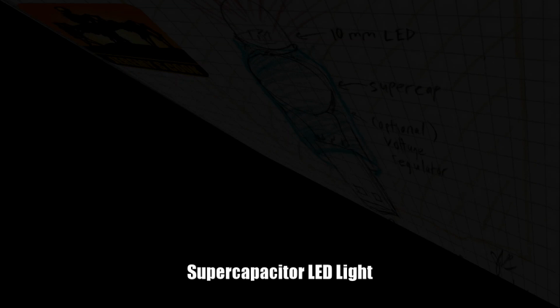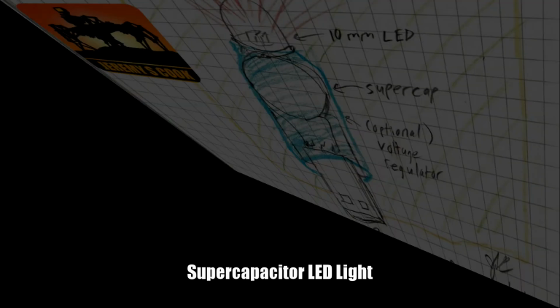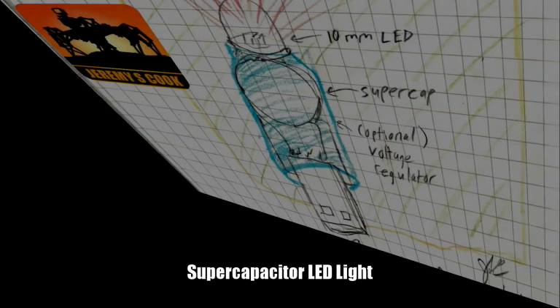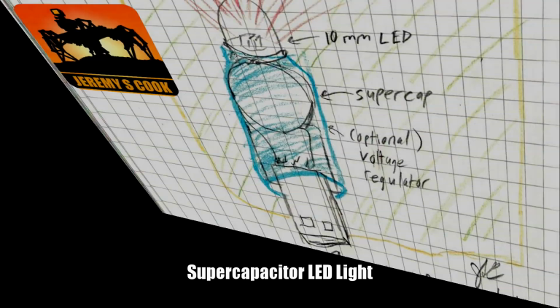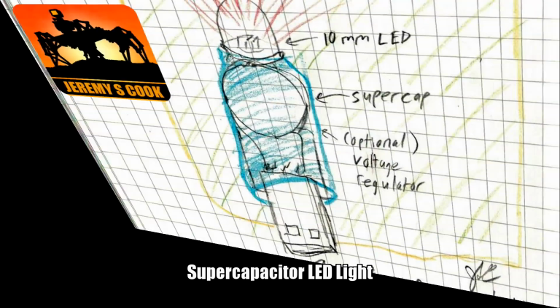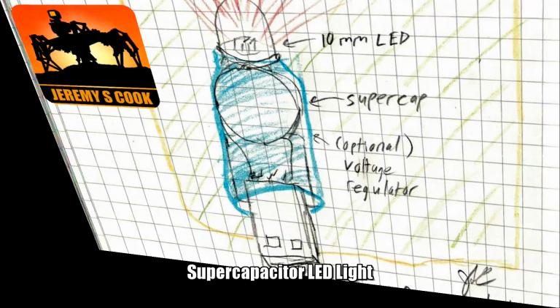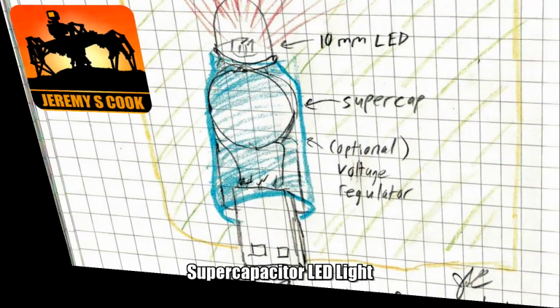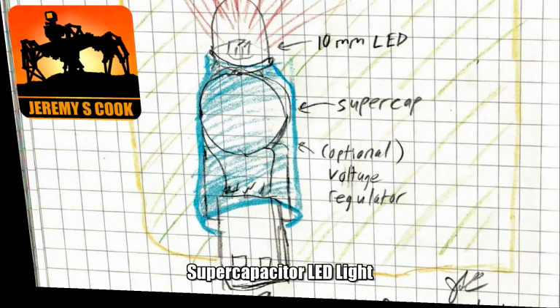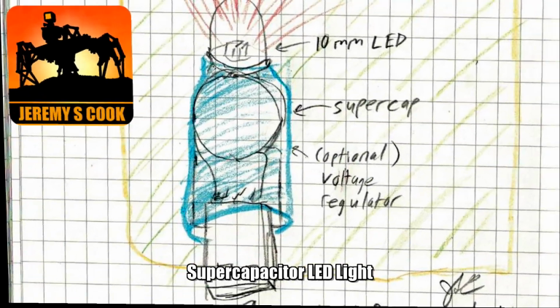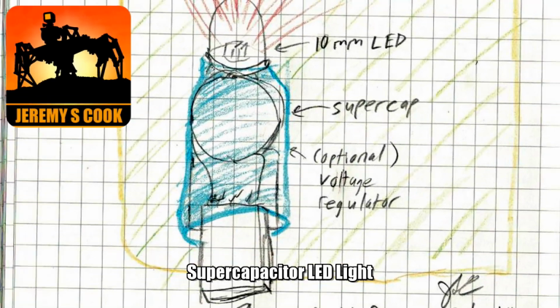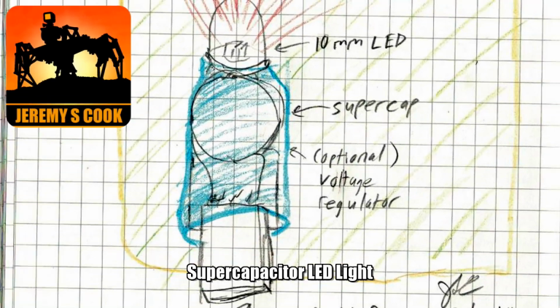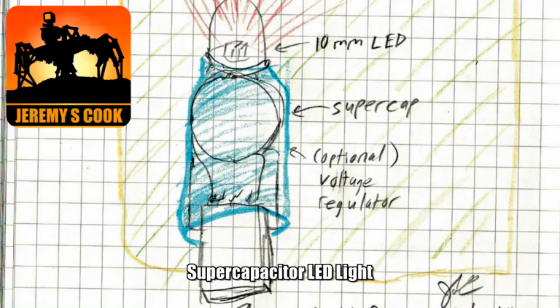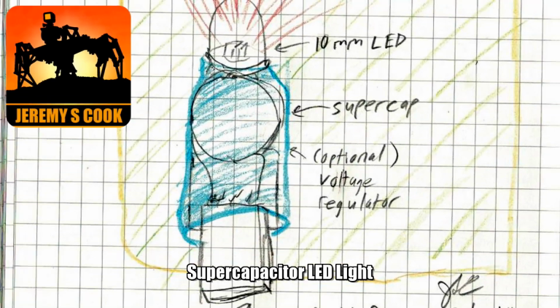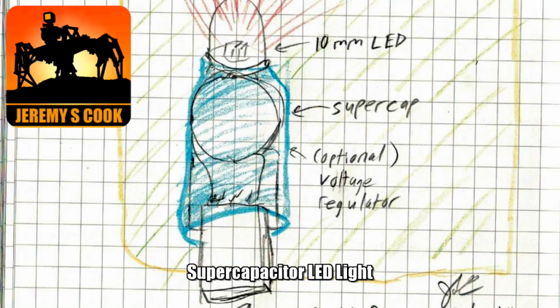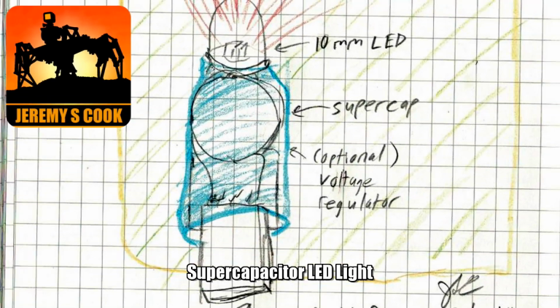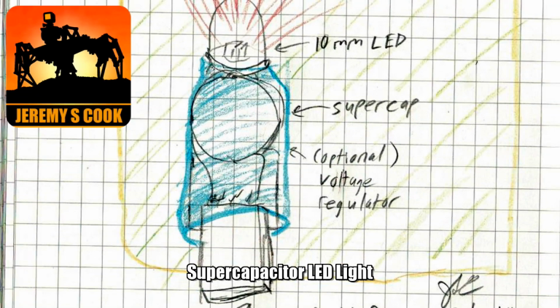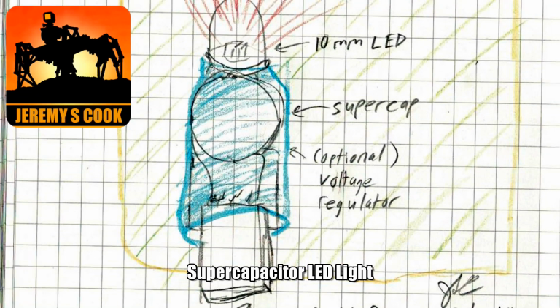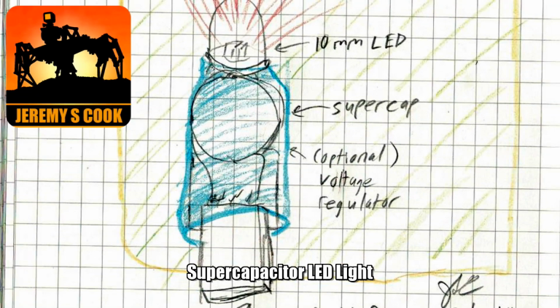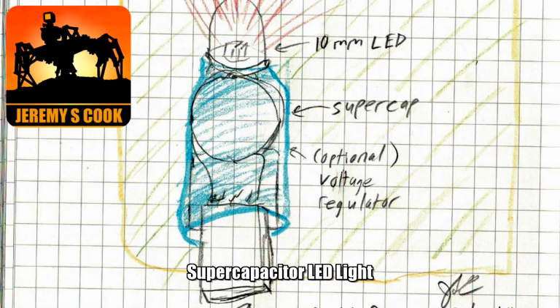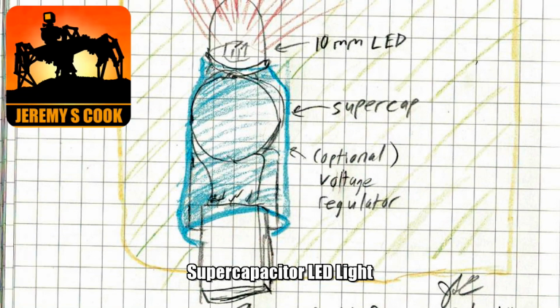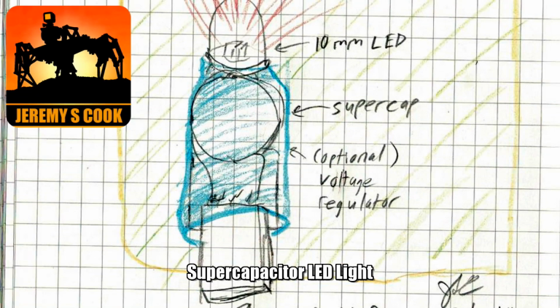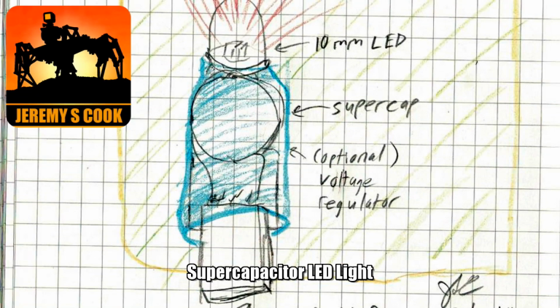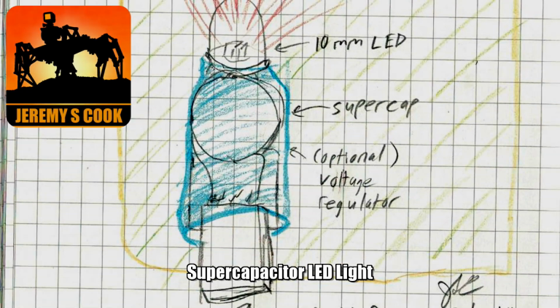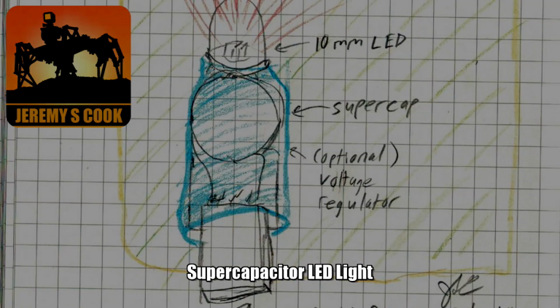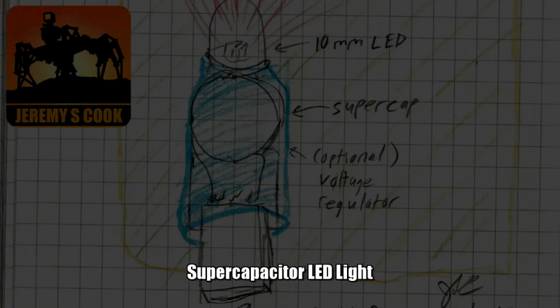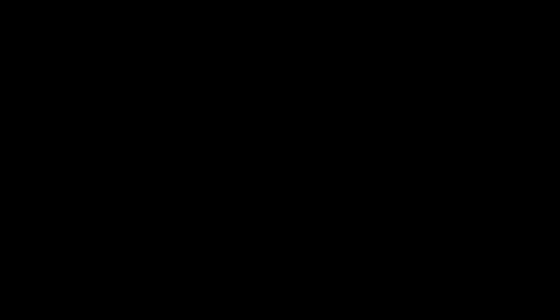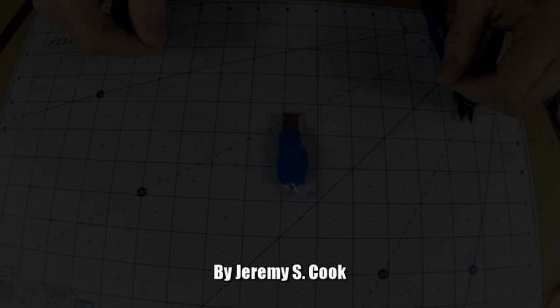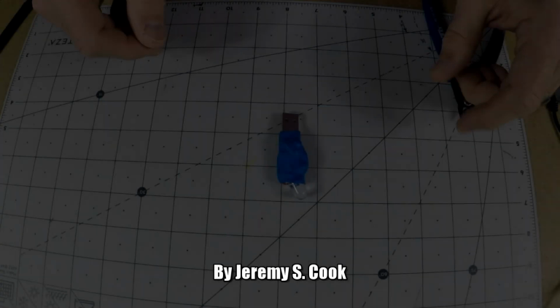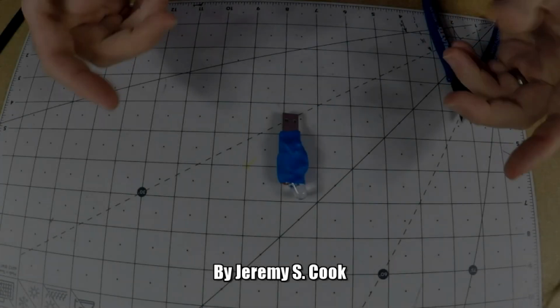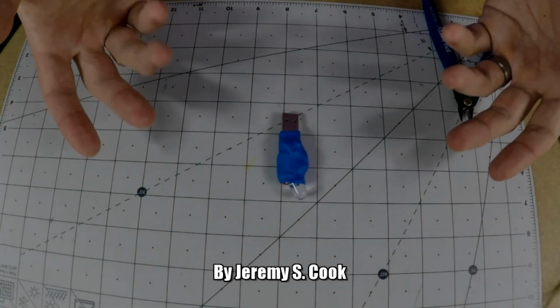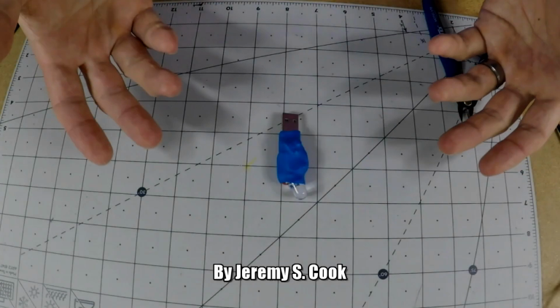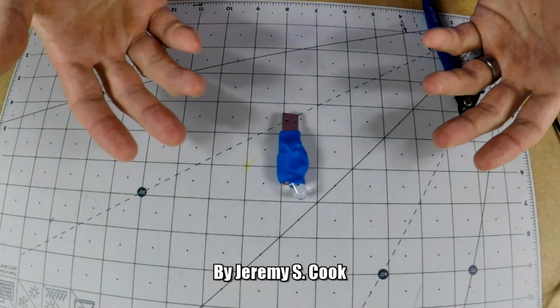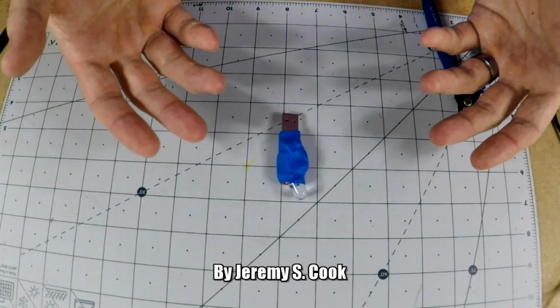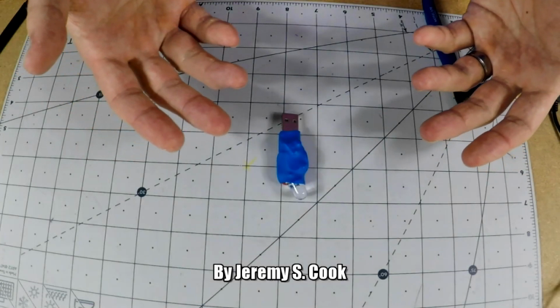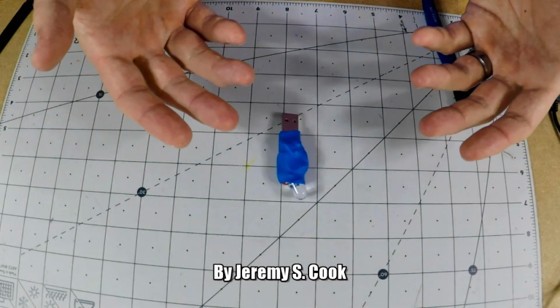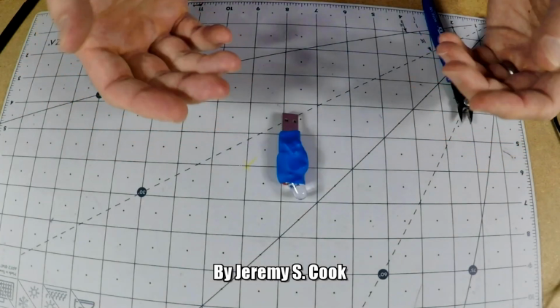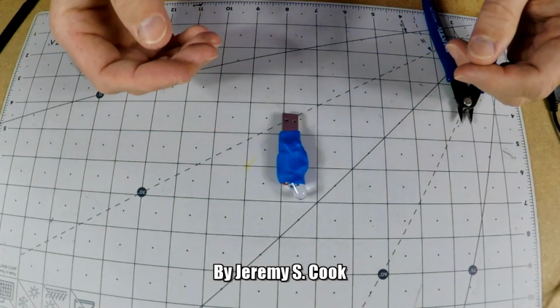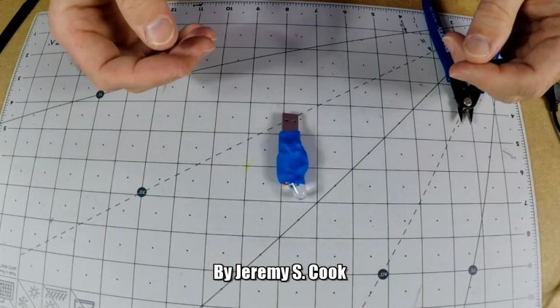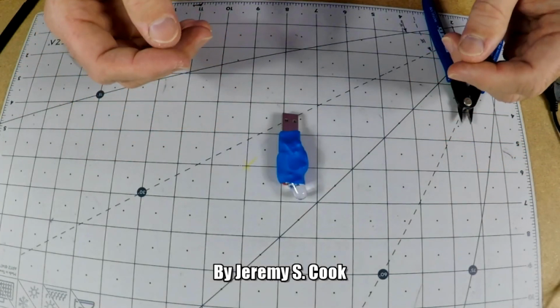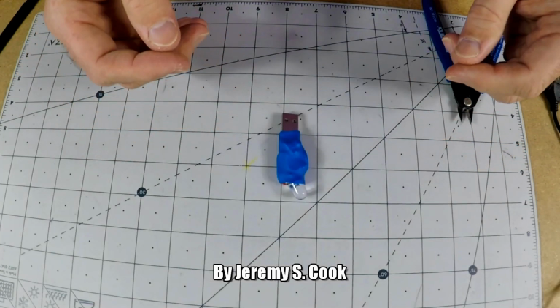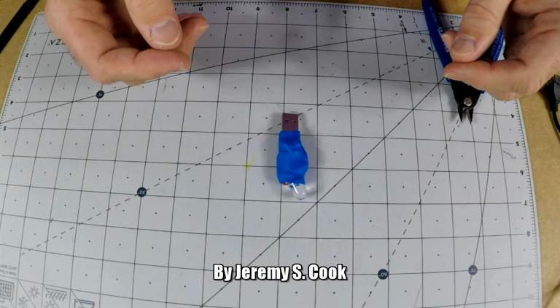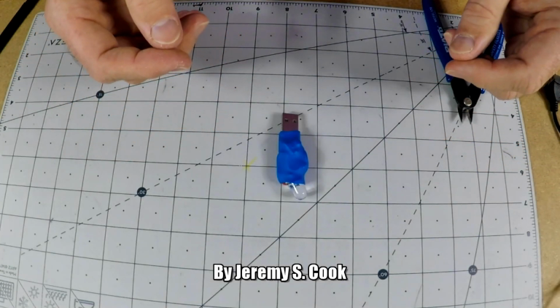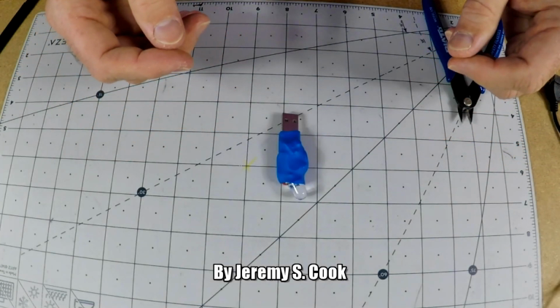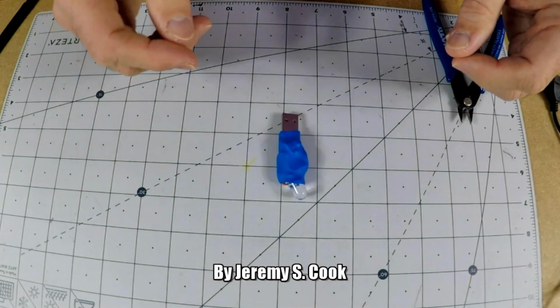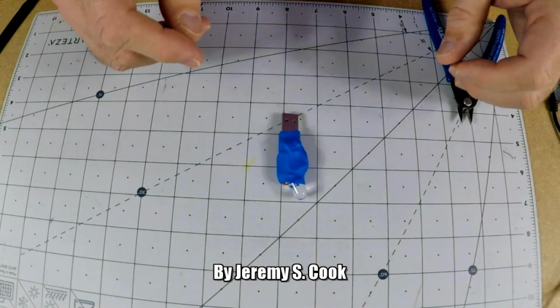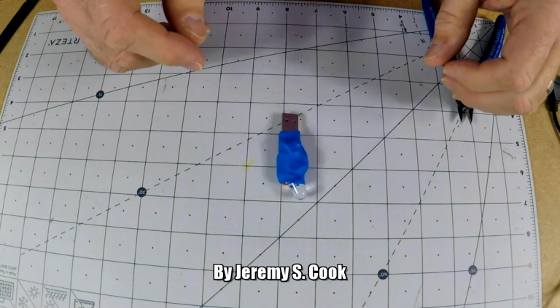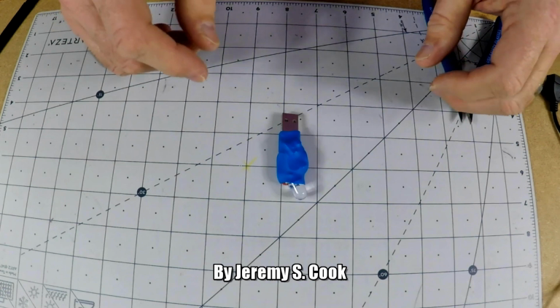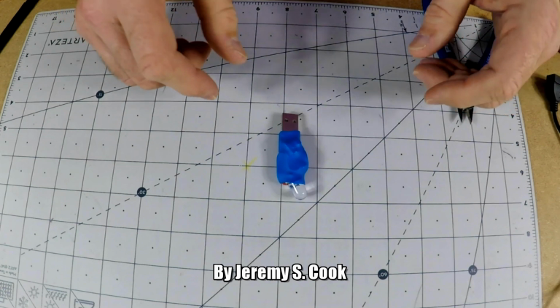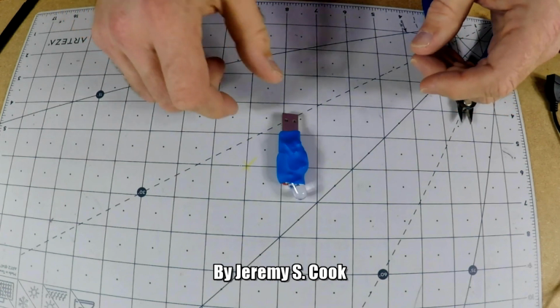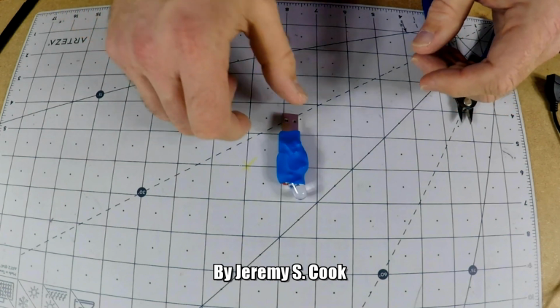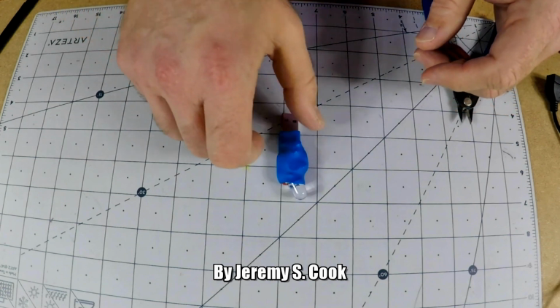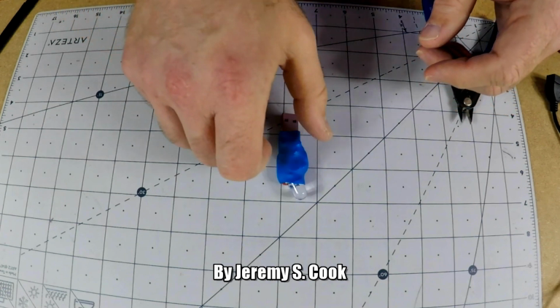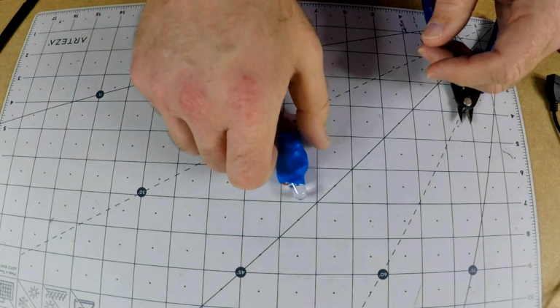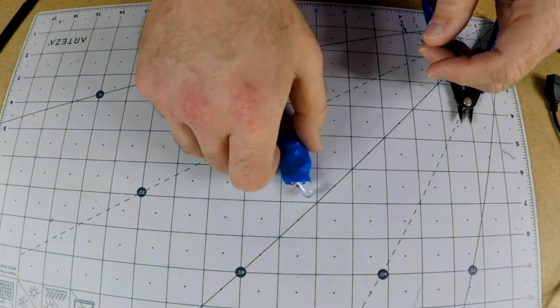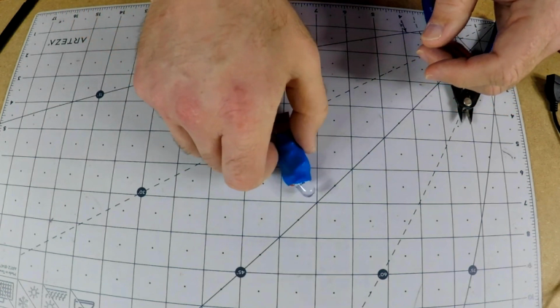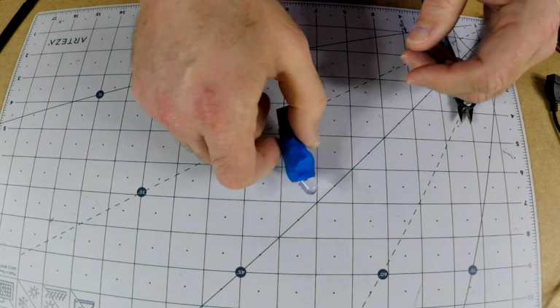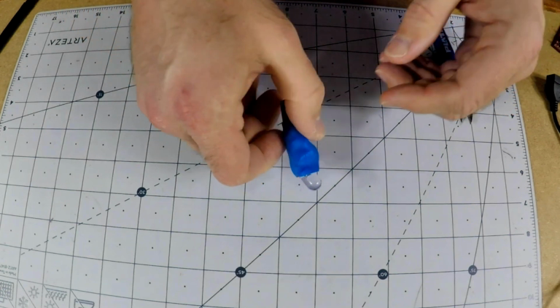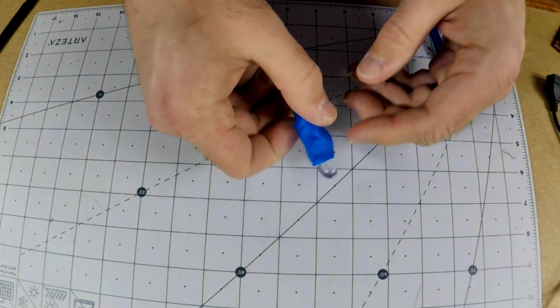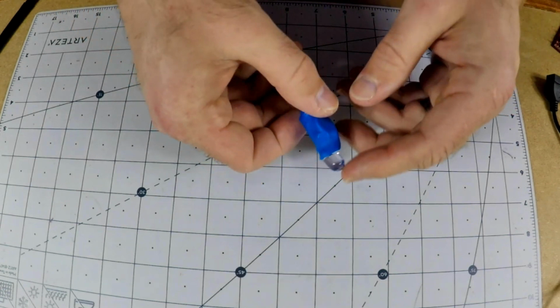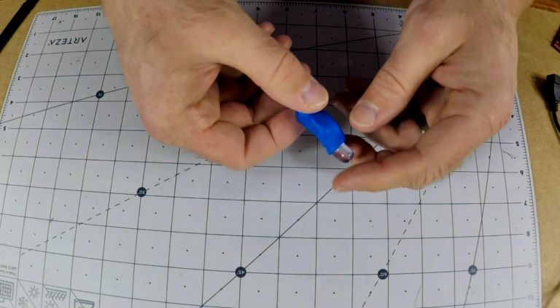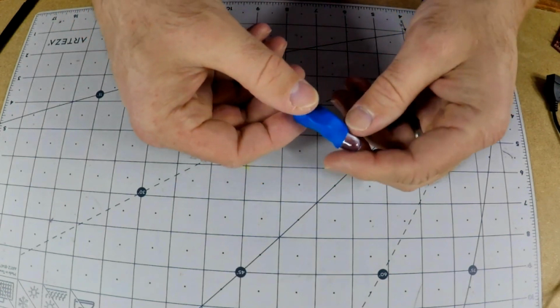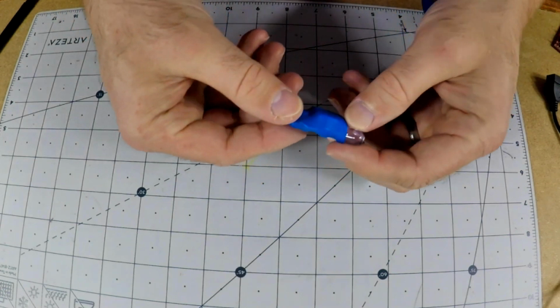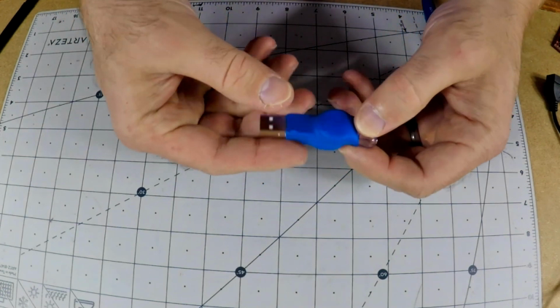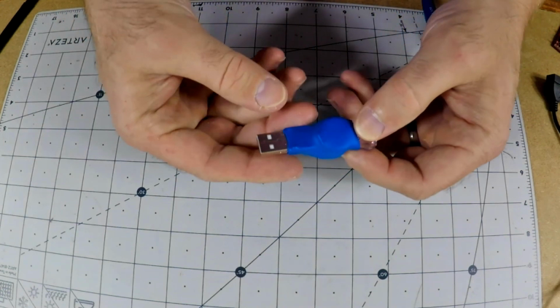Jeremy S. Cook here and today I'm going to be showing you how to make a 1 farad supercapacitor LED light that plugs in for charging via USB.